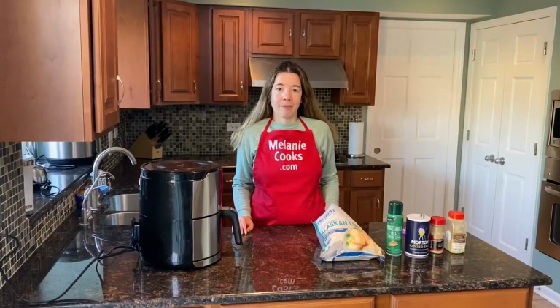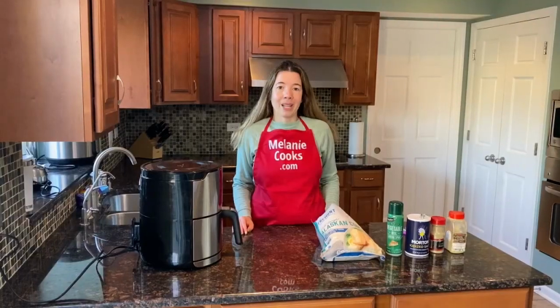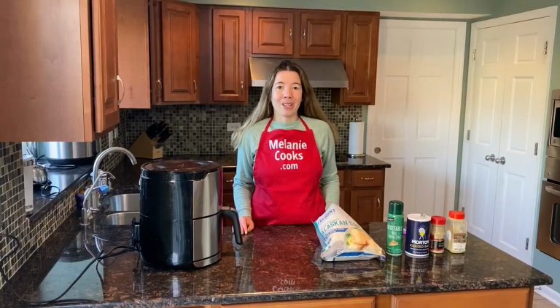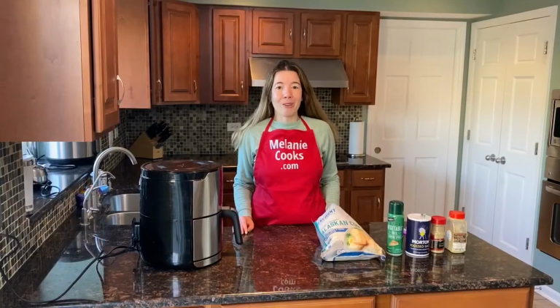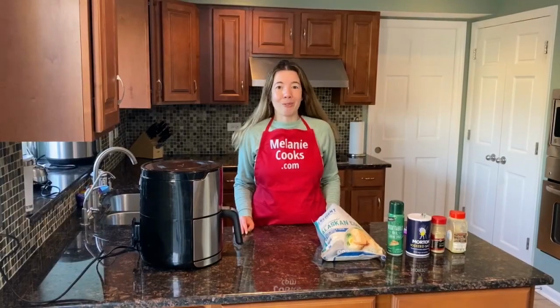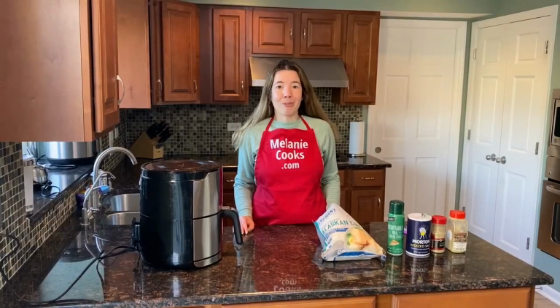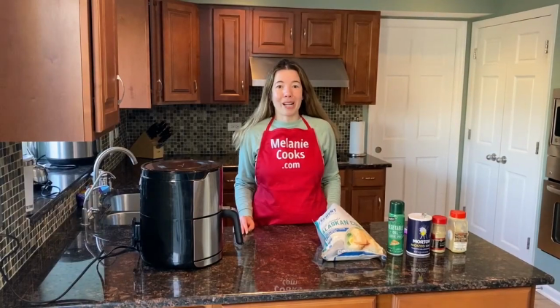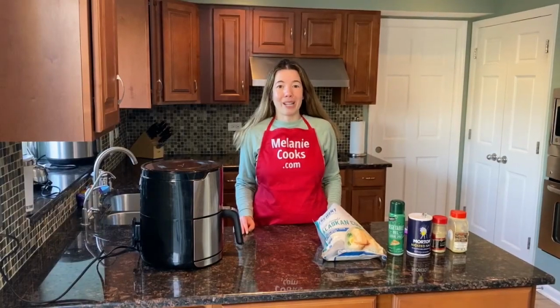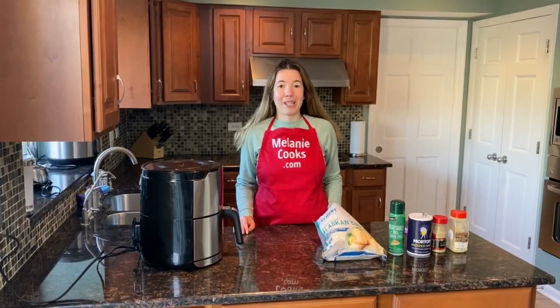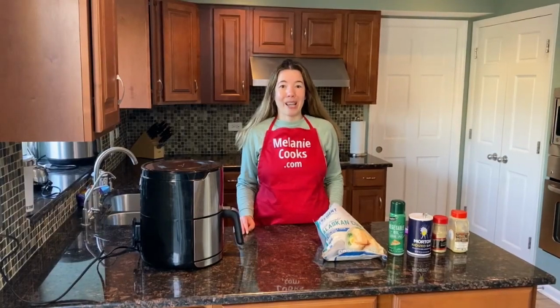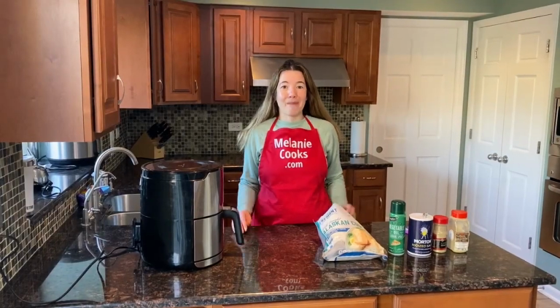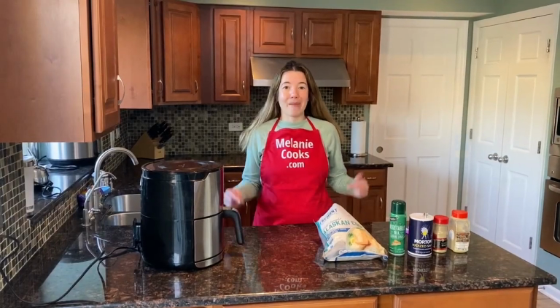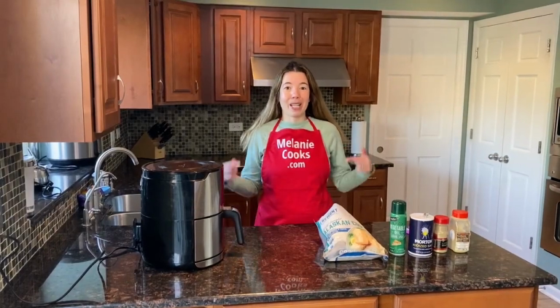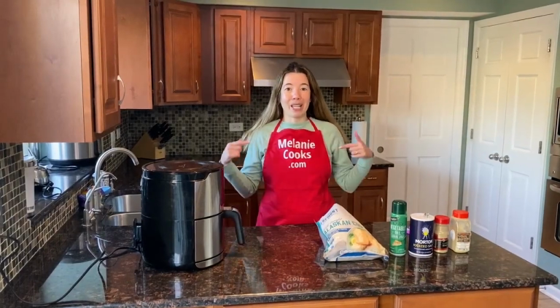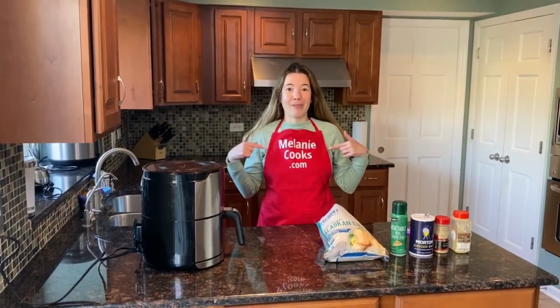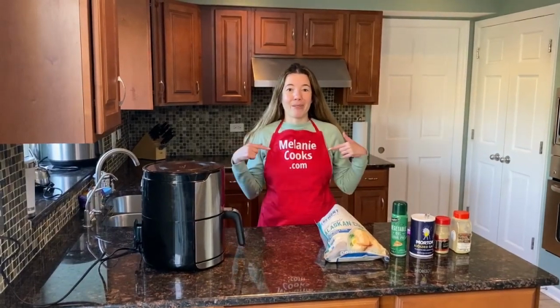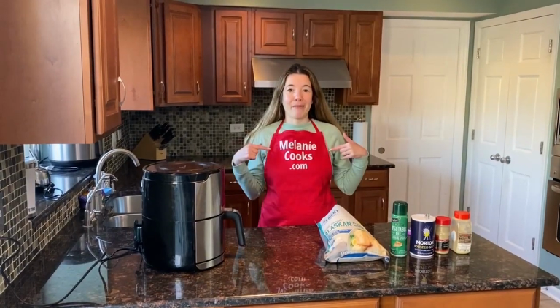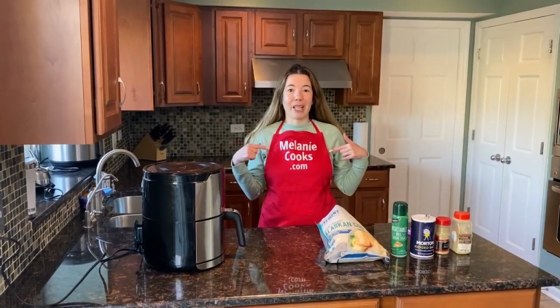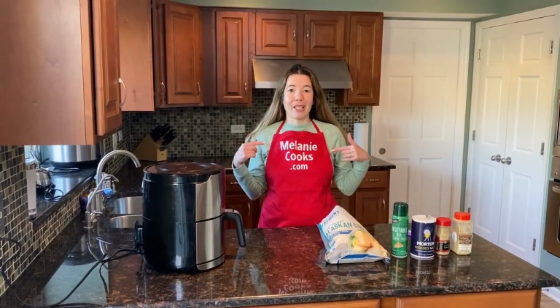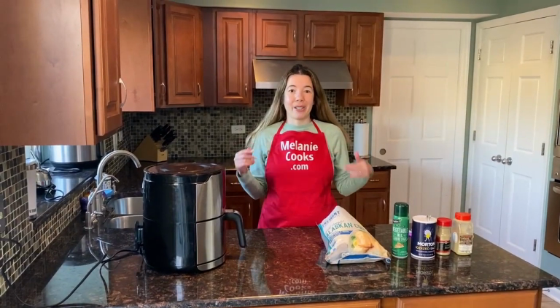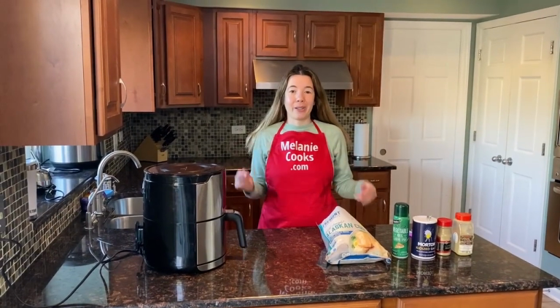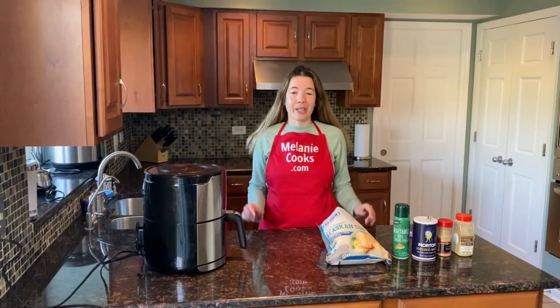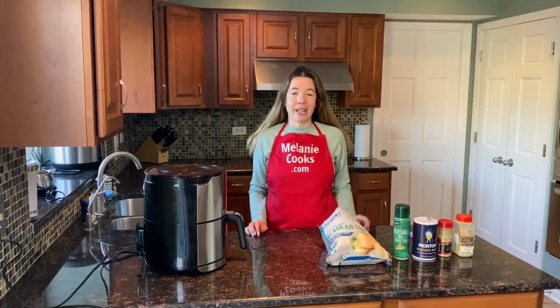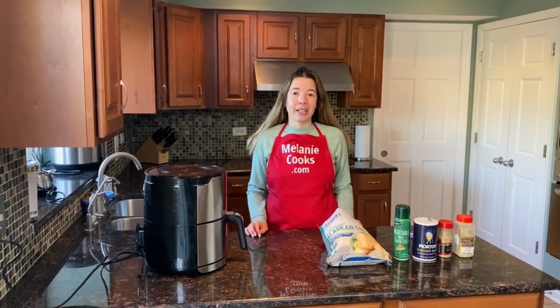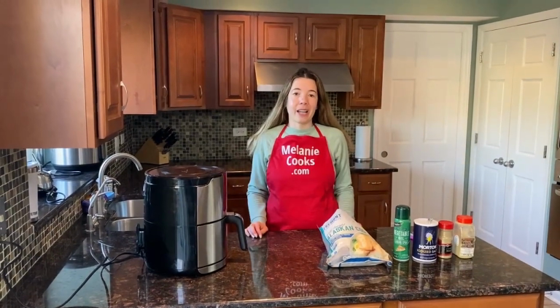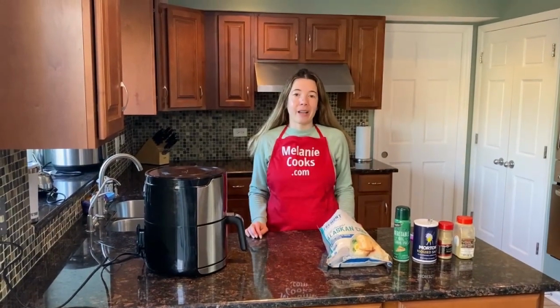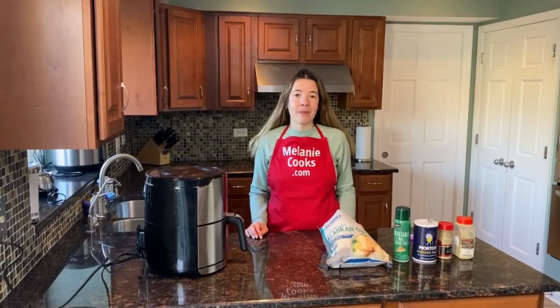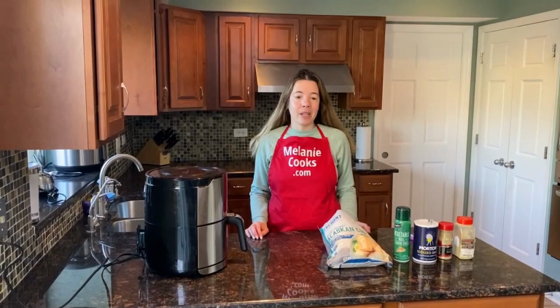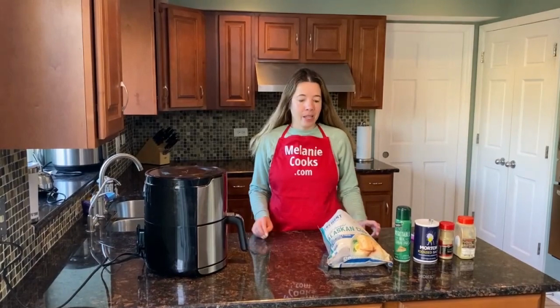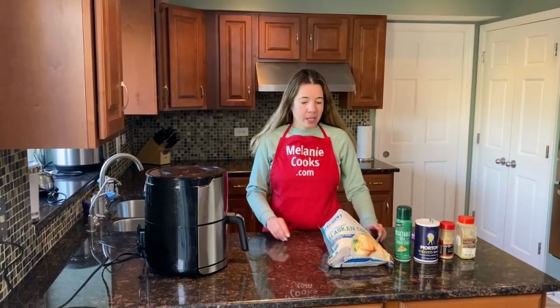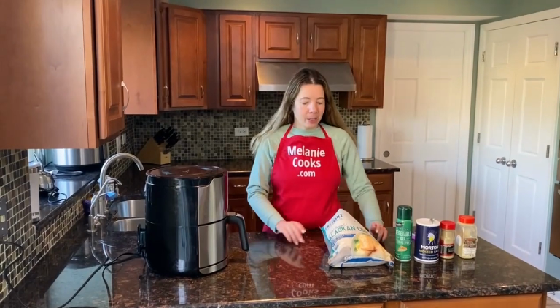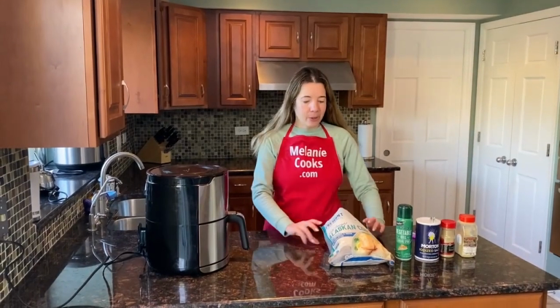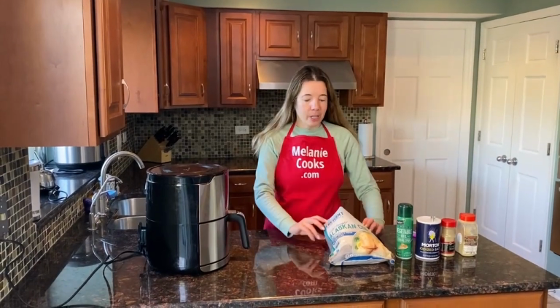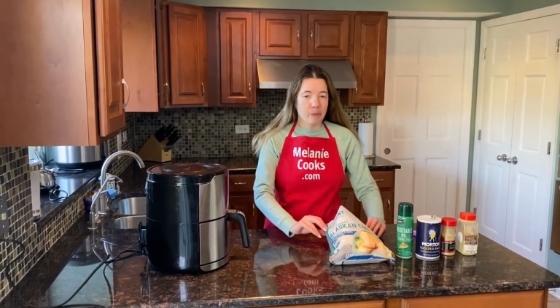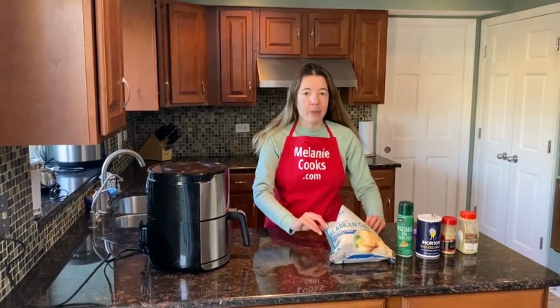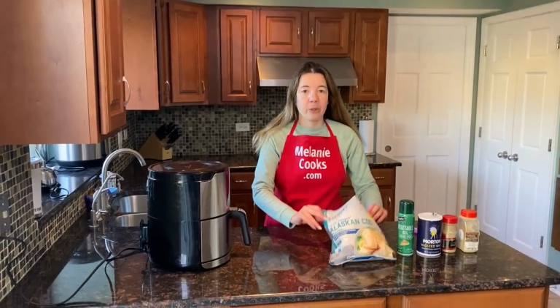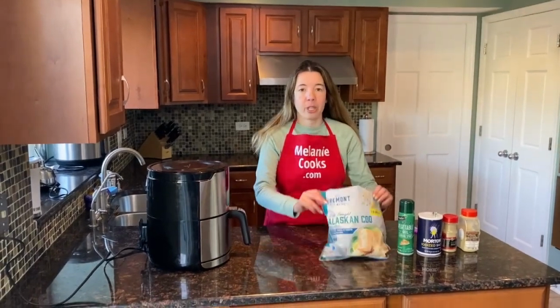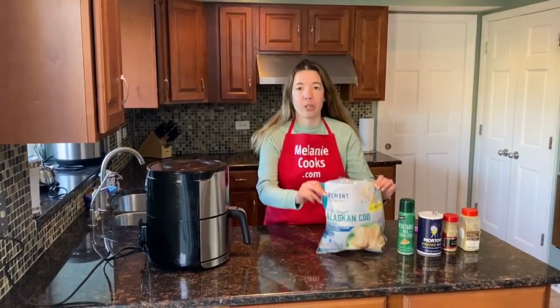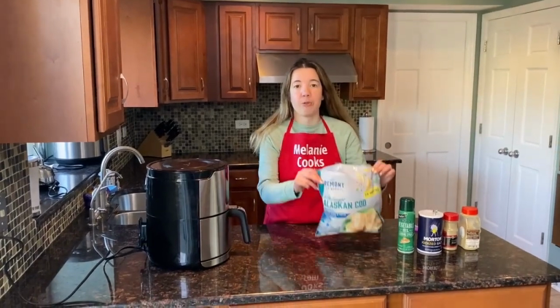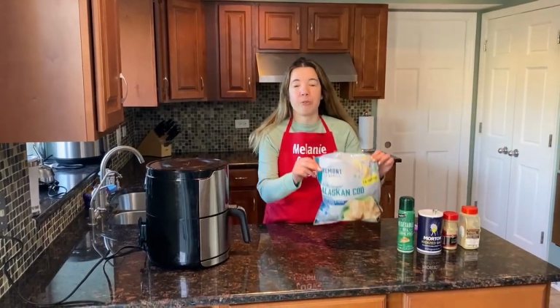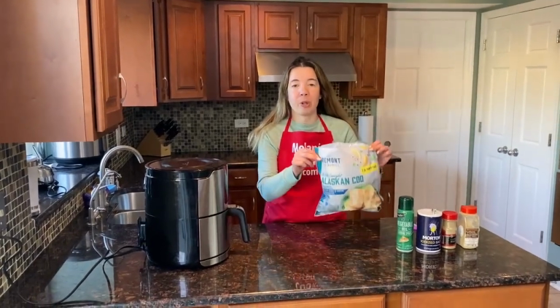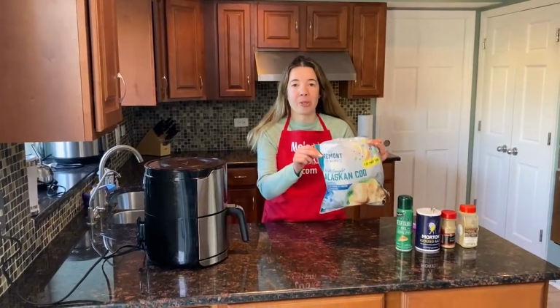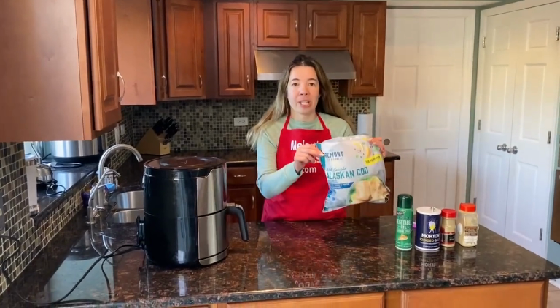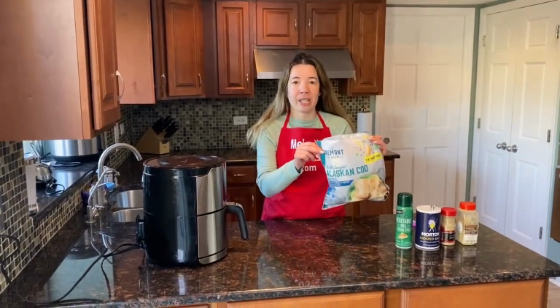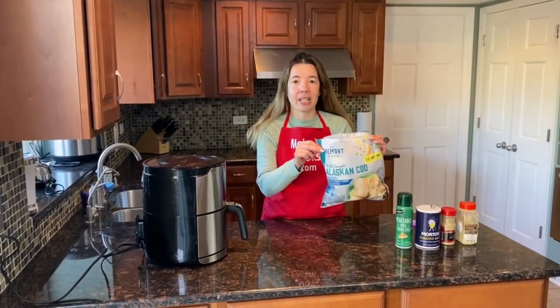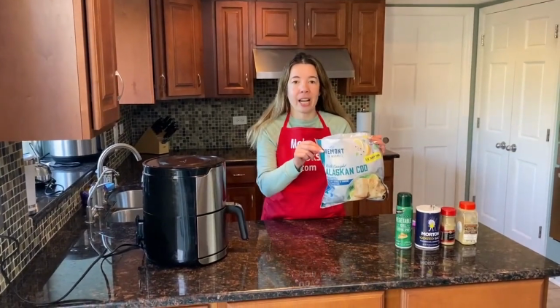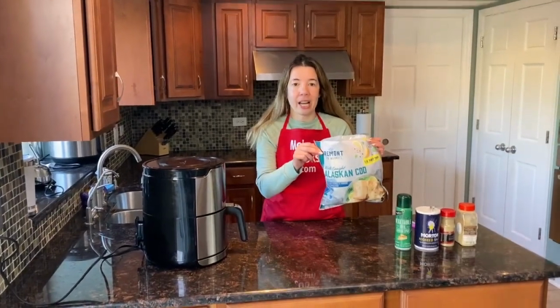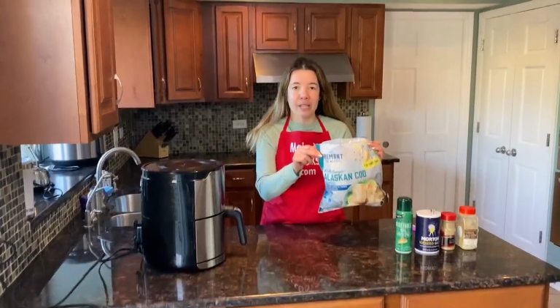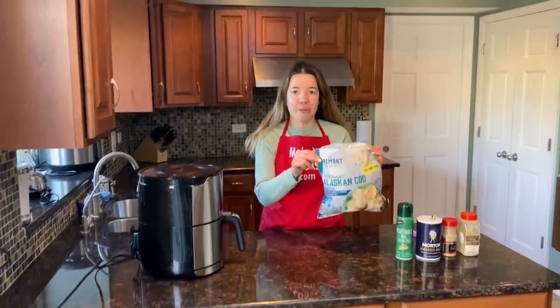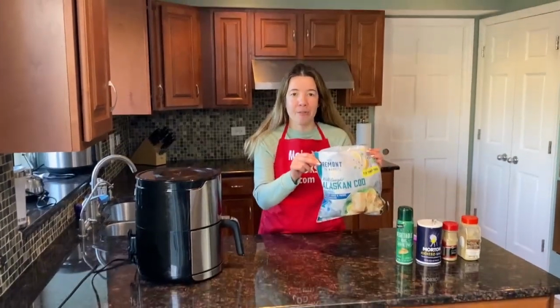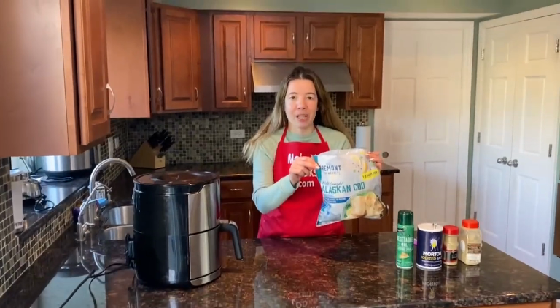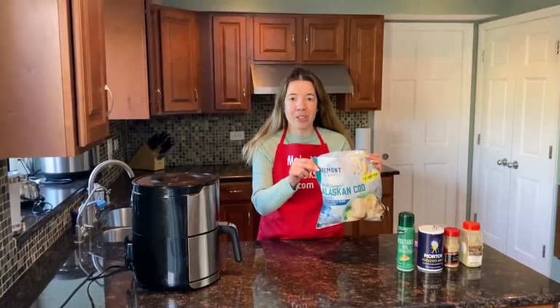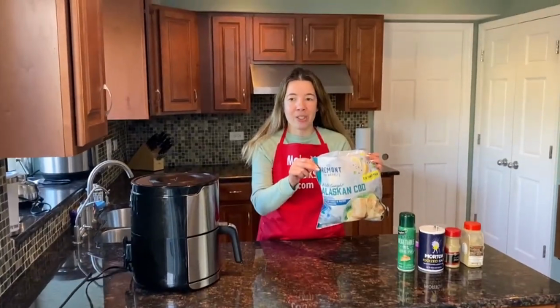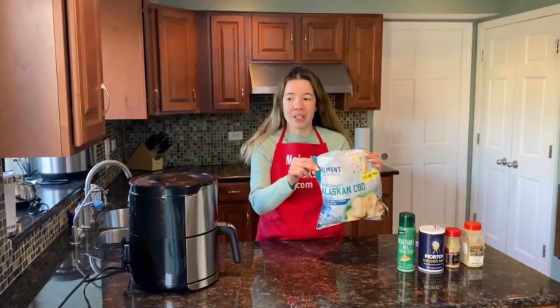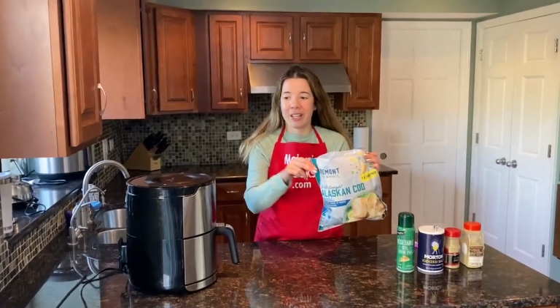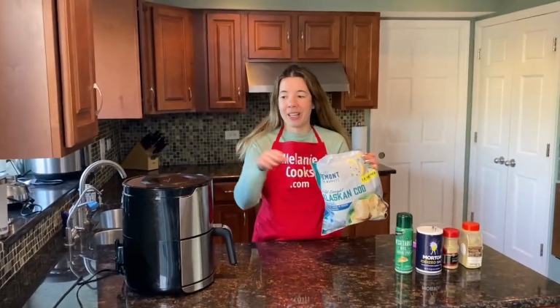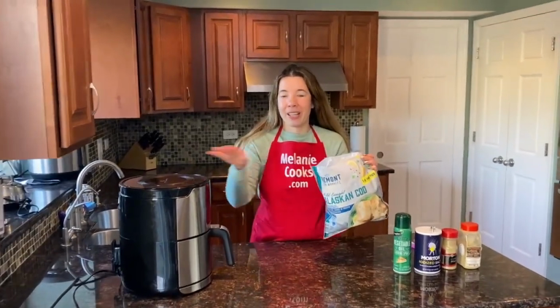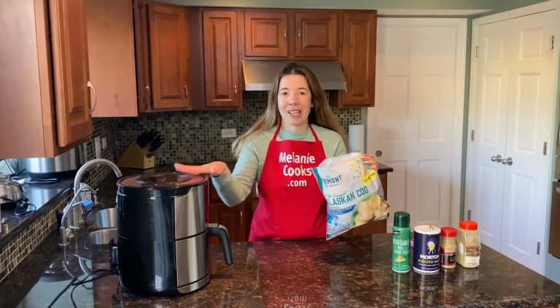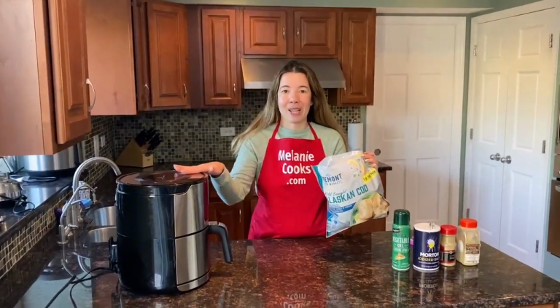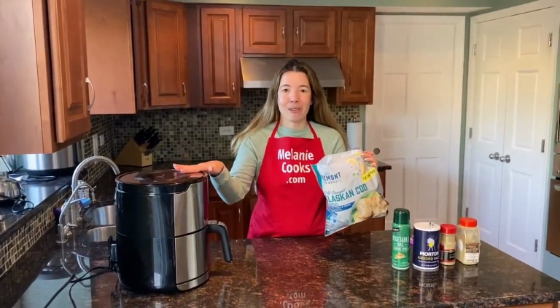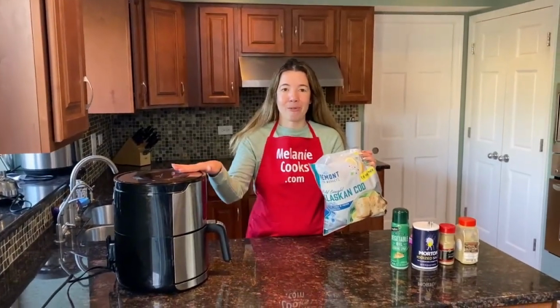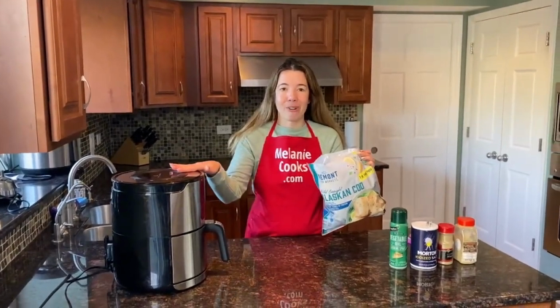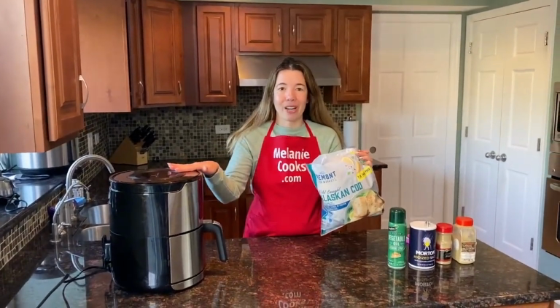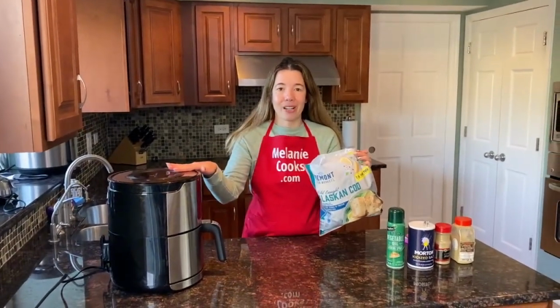Hello friends, I'm Melanie from MelanieCooks.com and today I'll be cooking frozen codfish in the air fryer.